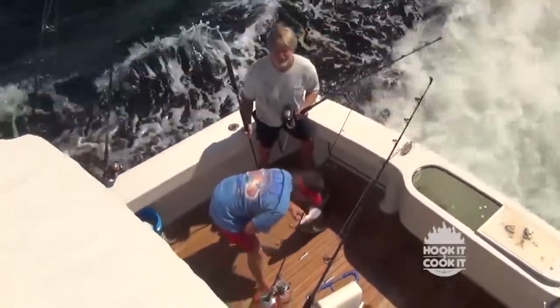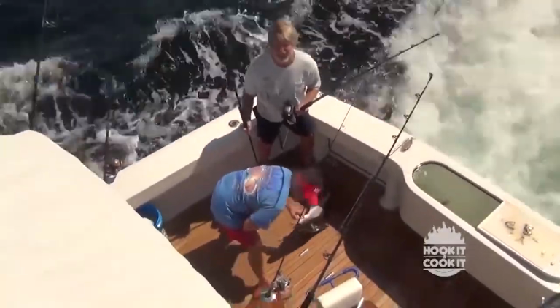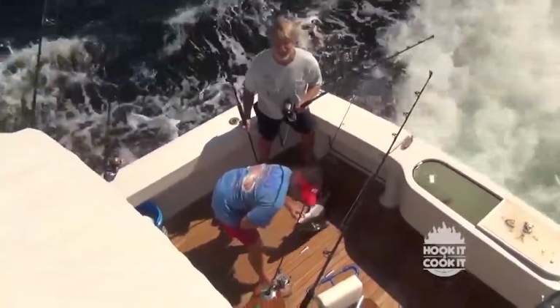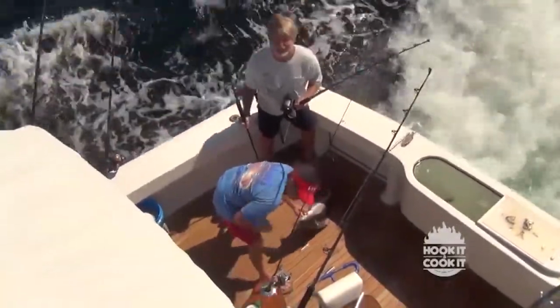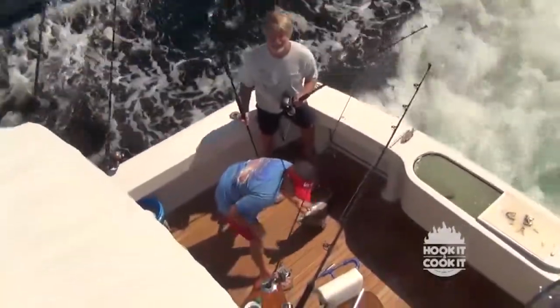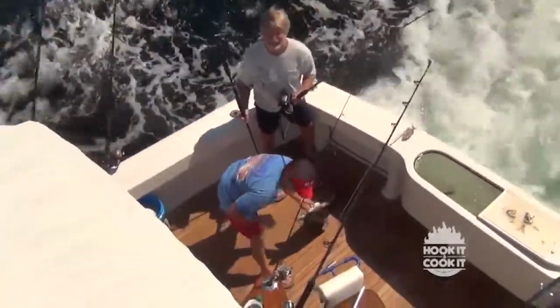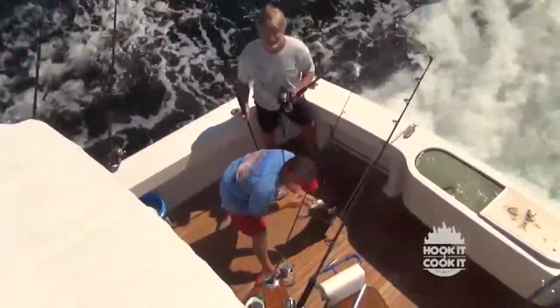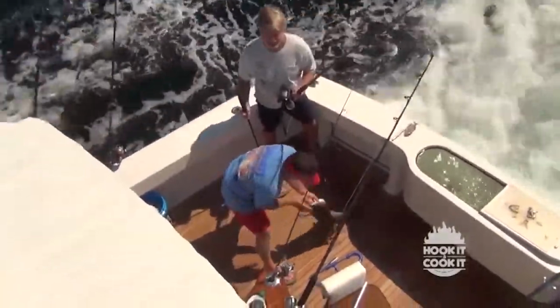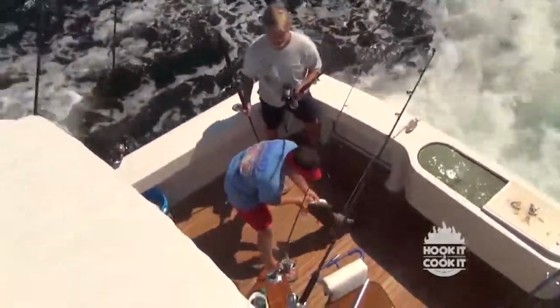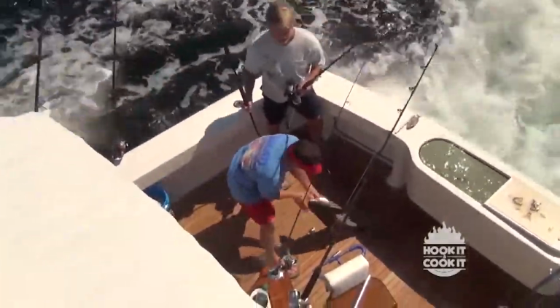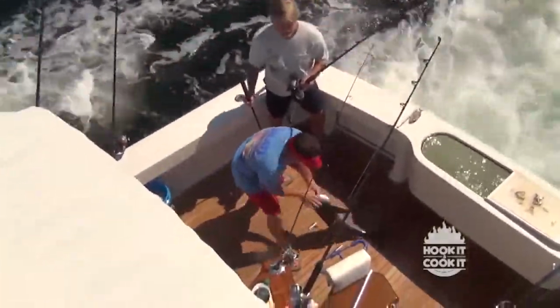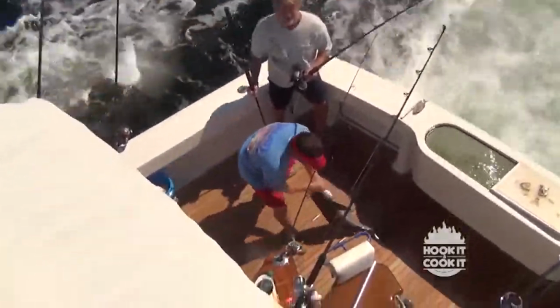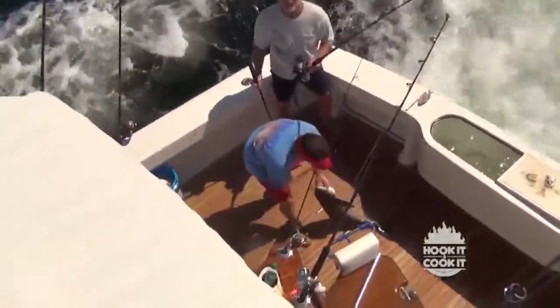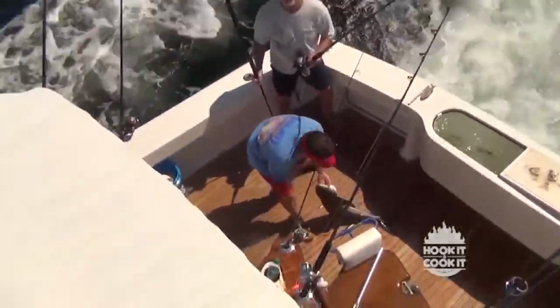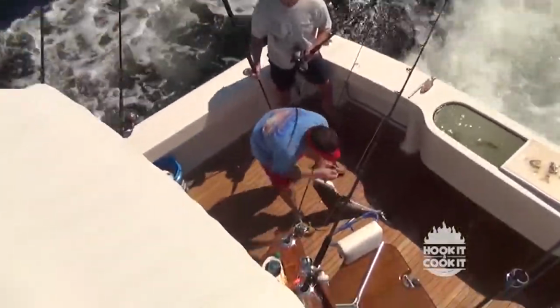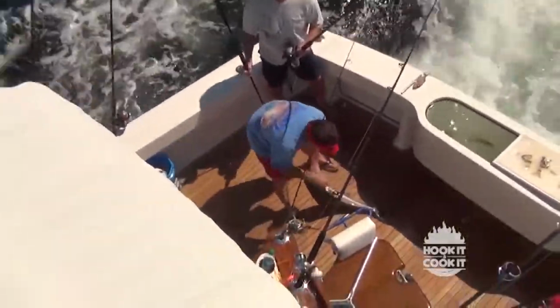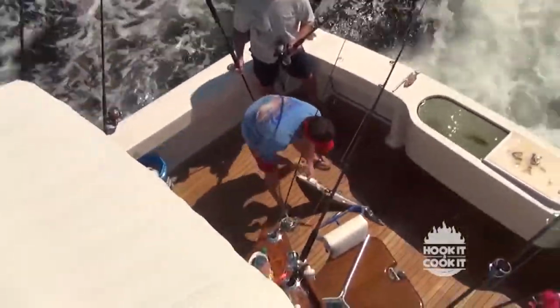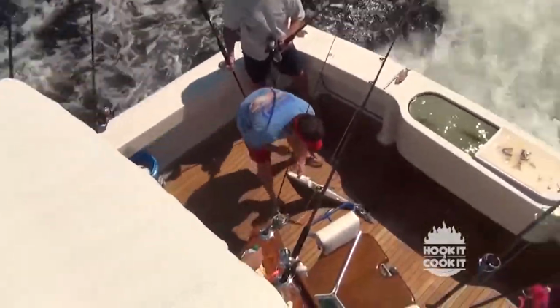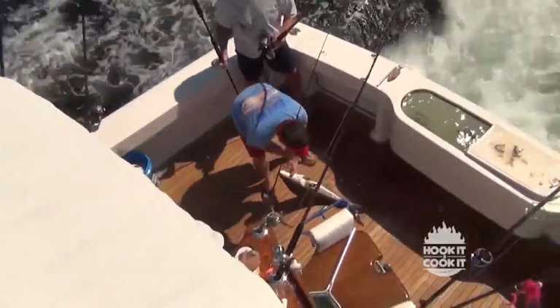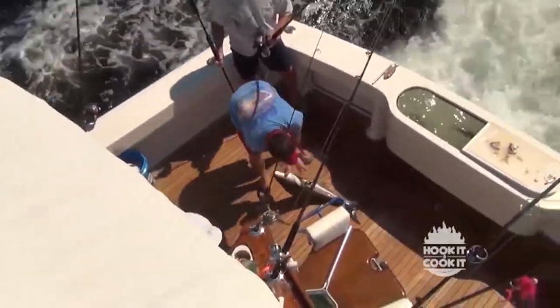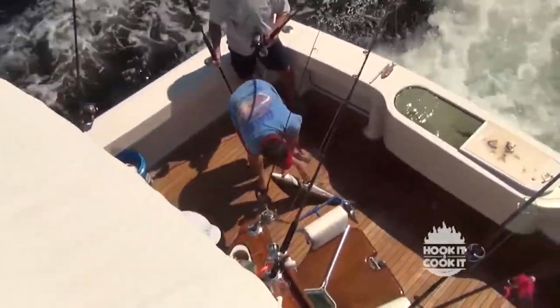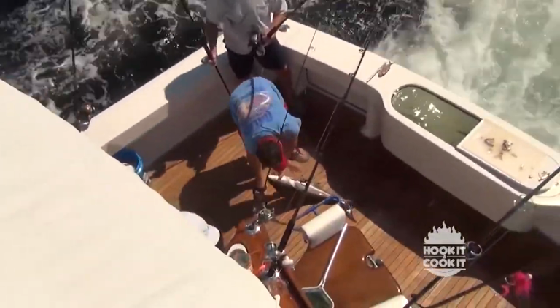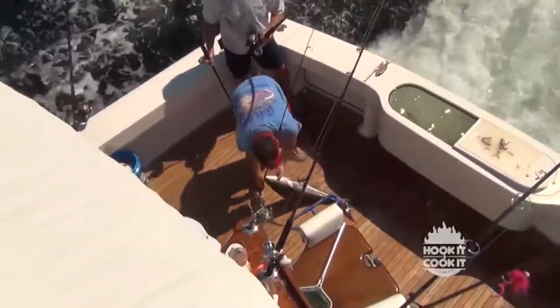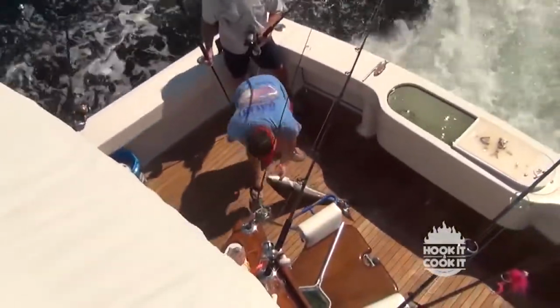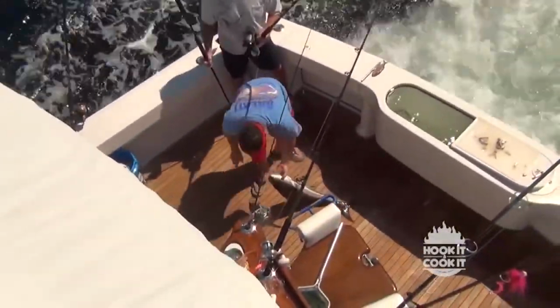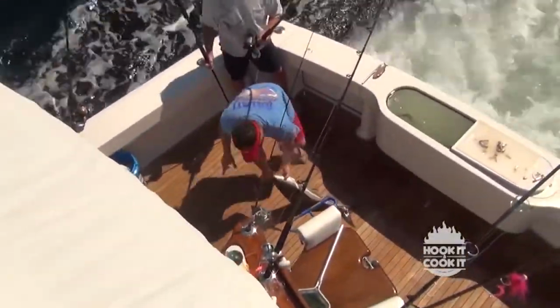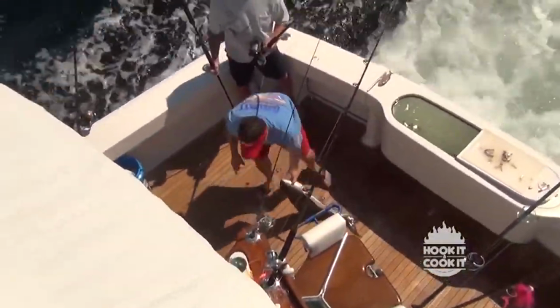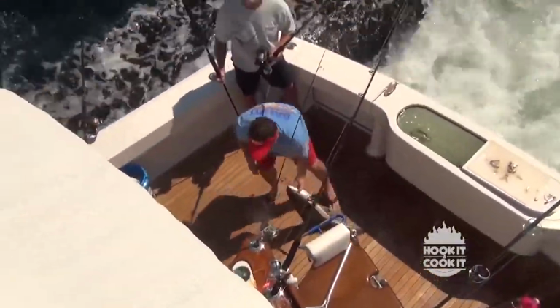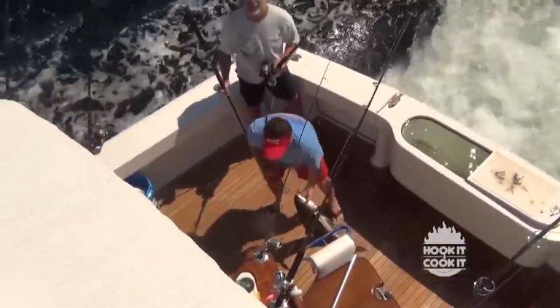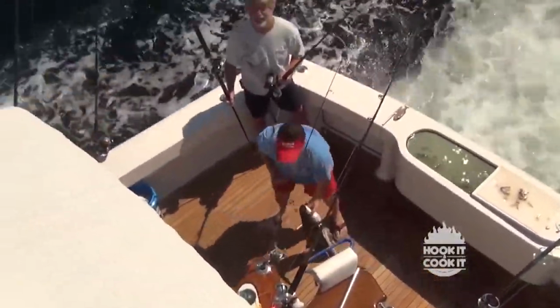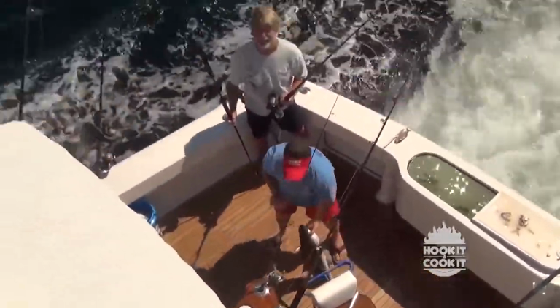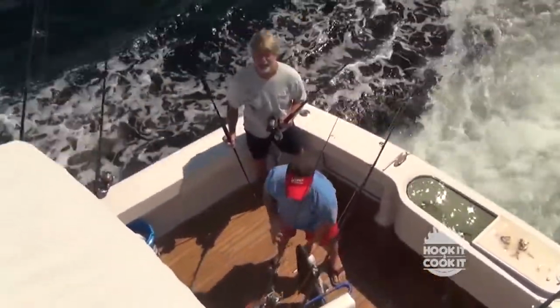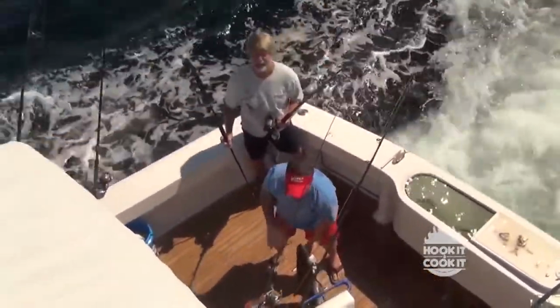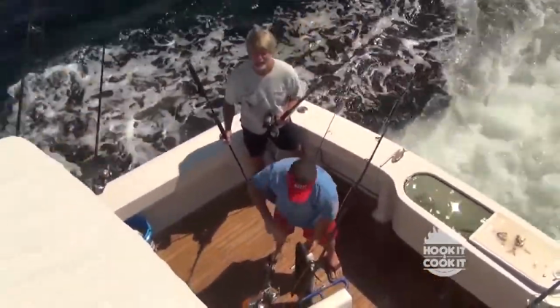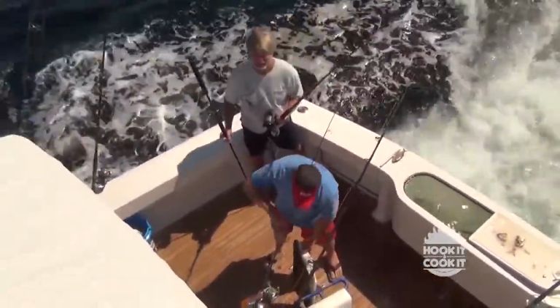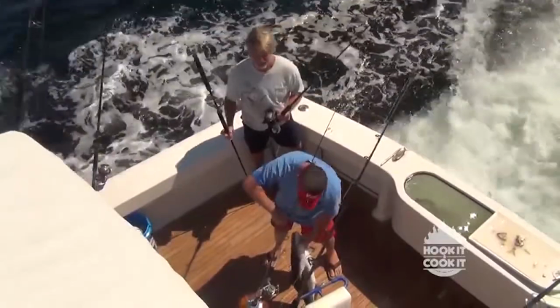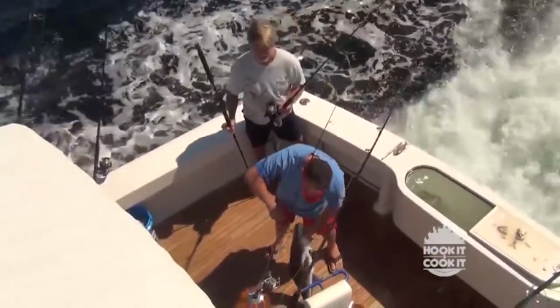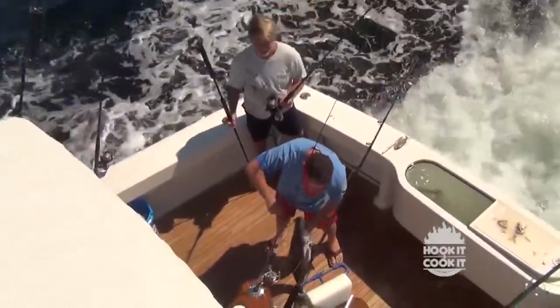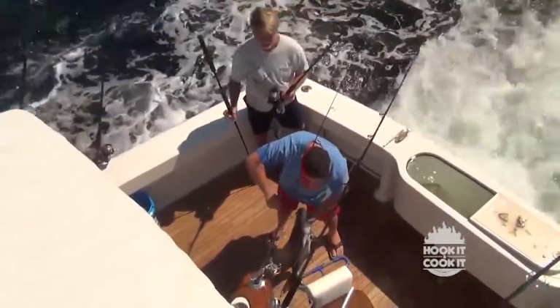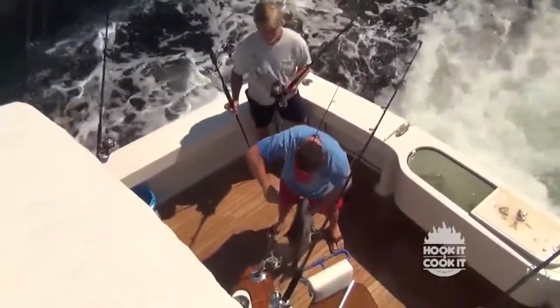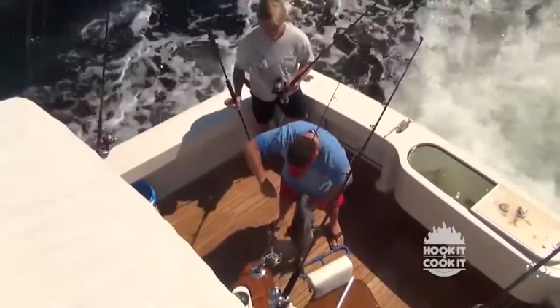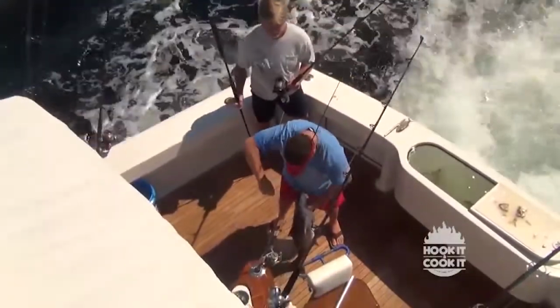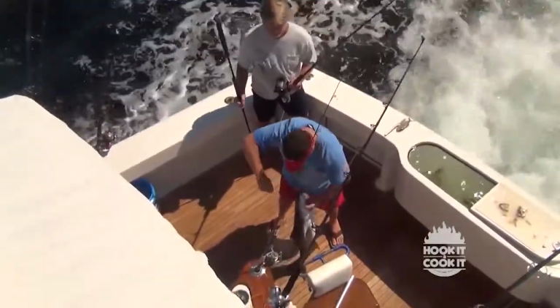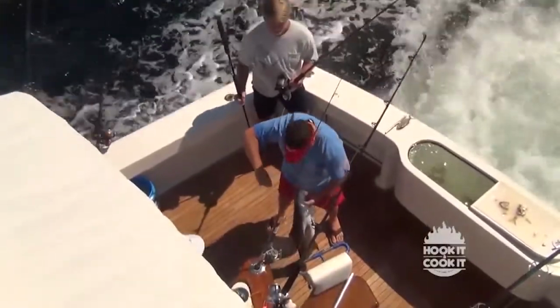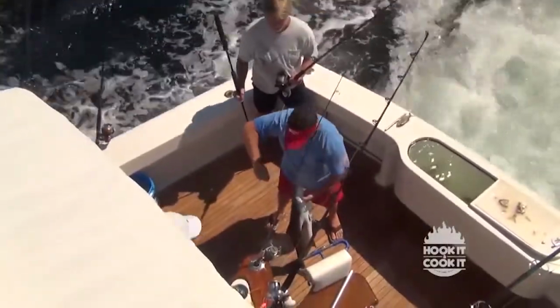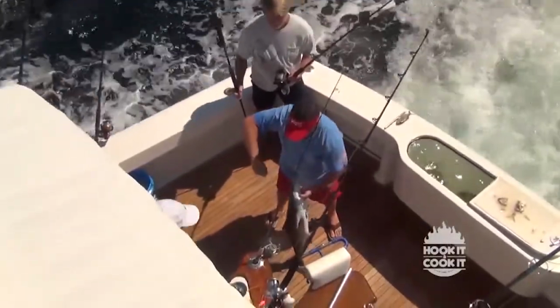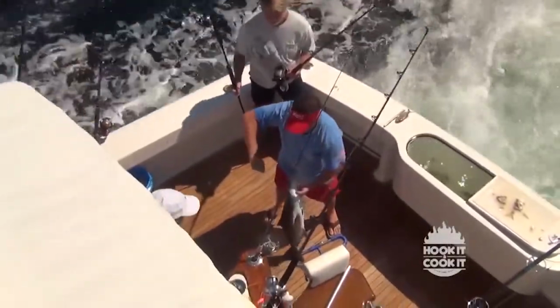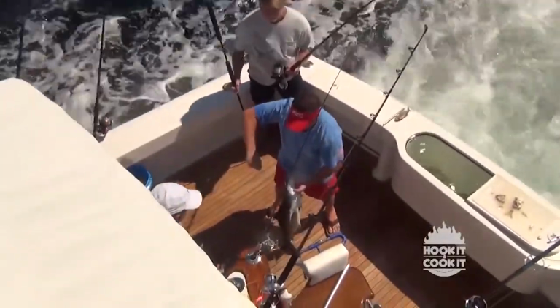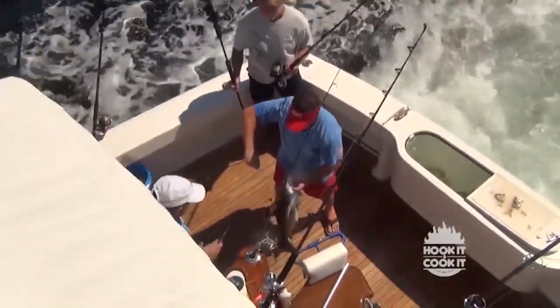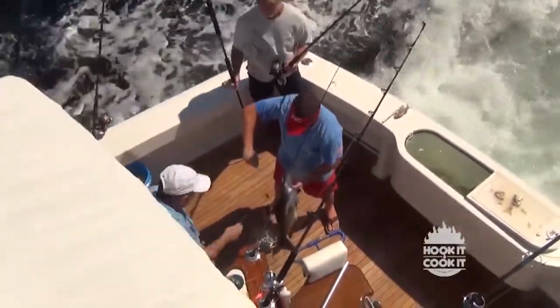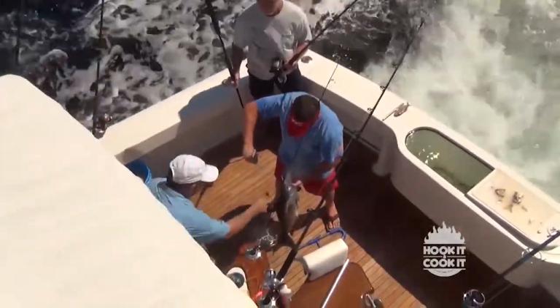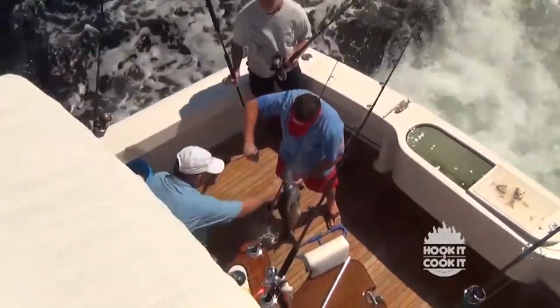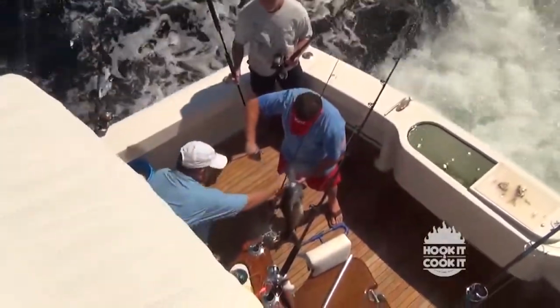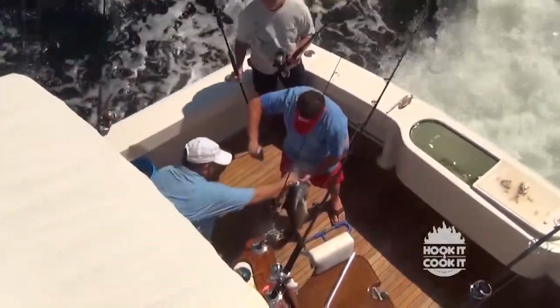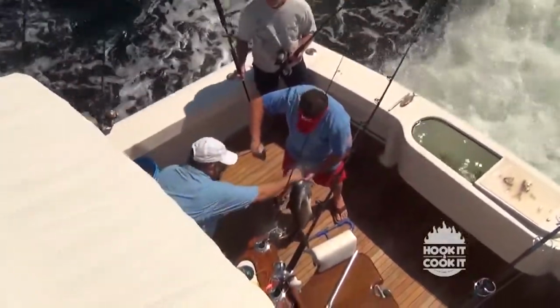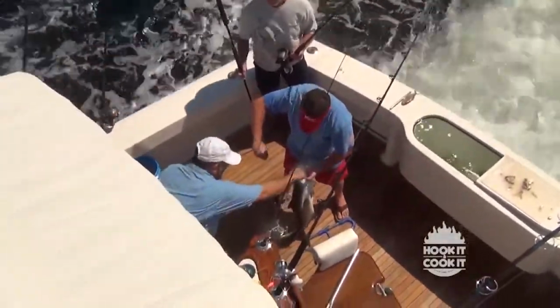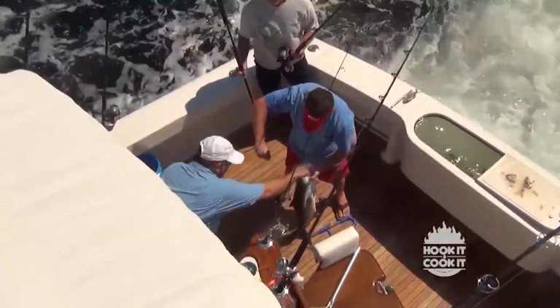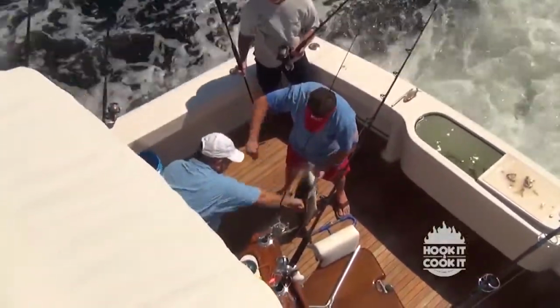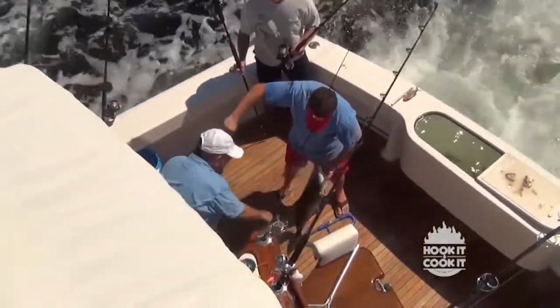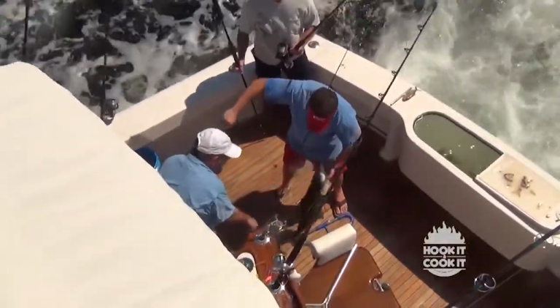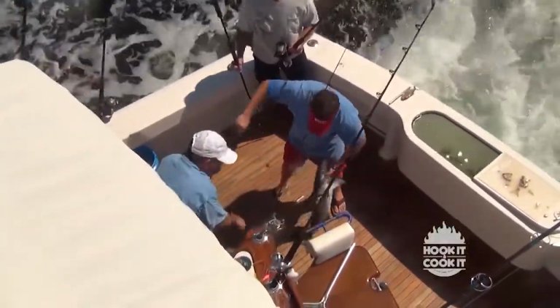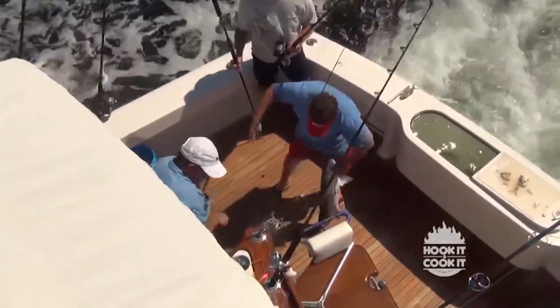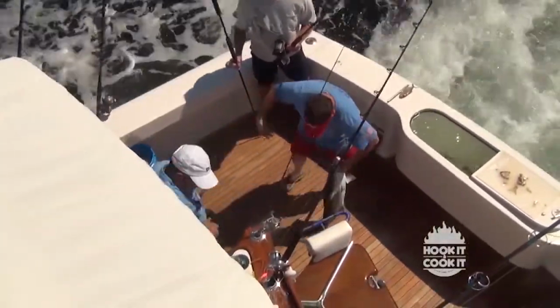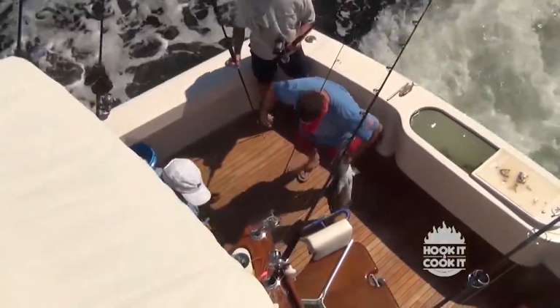This is particularly amazing when you consider how finicky they can sometimes be. Nothing is as frustrating as having a big fat cobia swim up to the boat, take the bait, and then swim away. And then just when you think he's about to be hooked up, he spits the bait, almost intentionally being obnoxious. It's maddening.